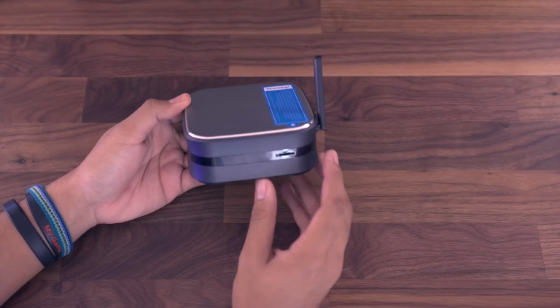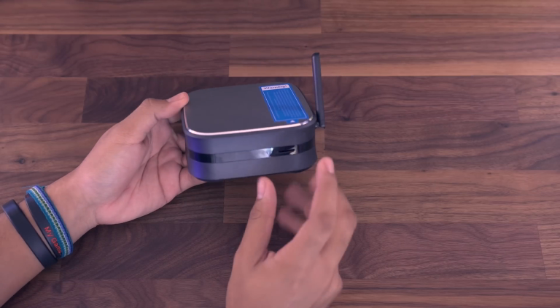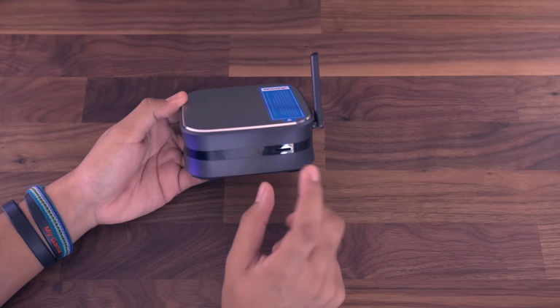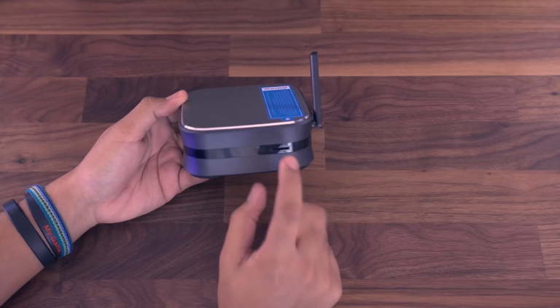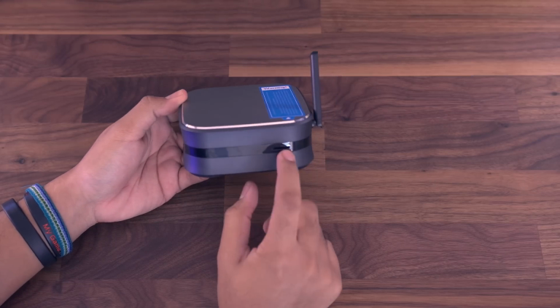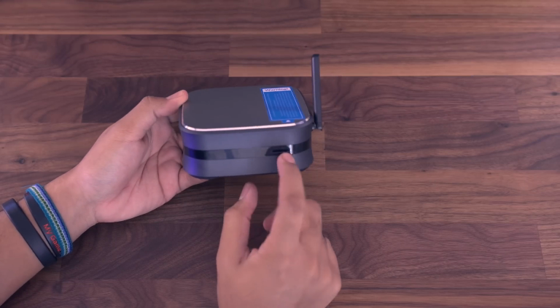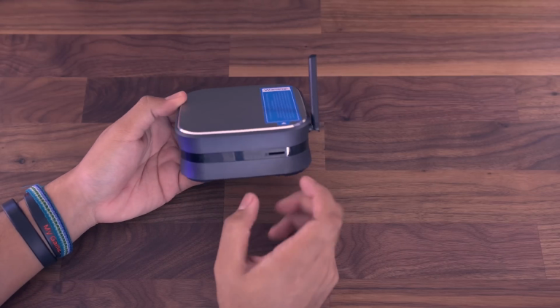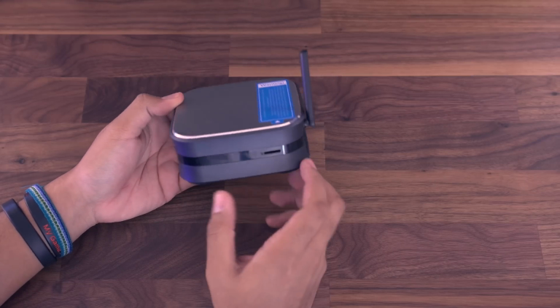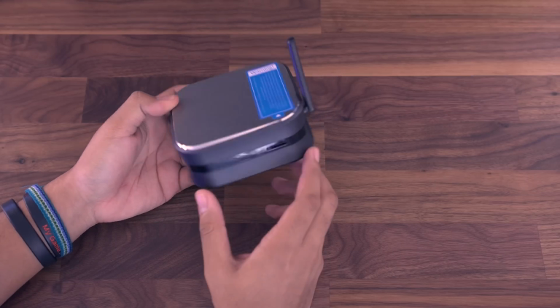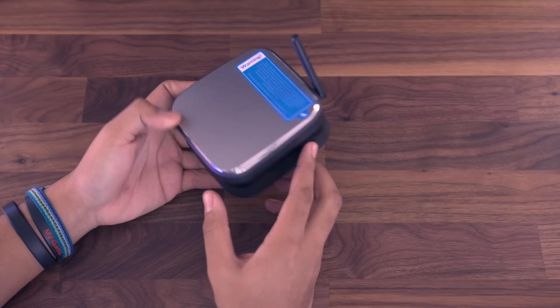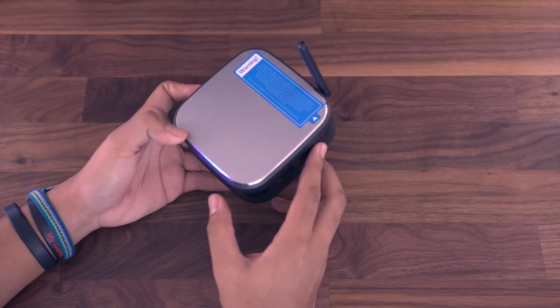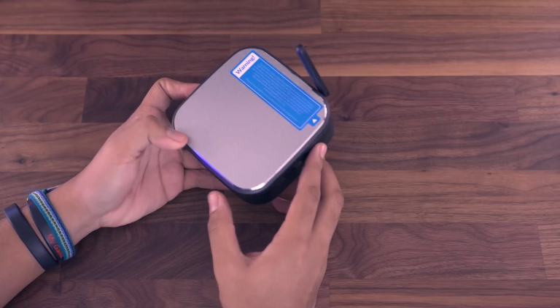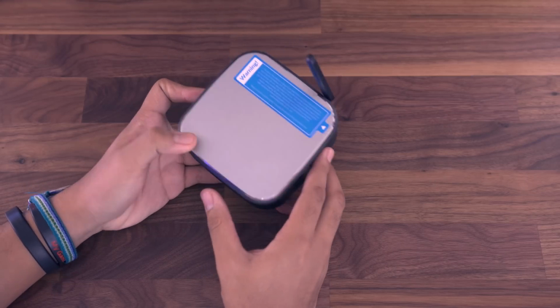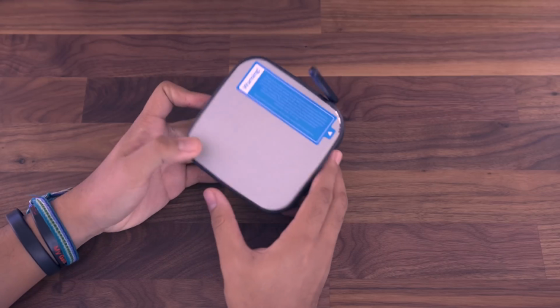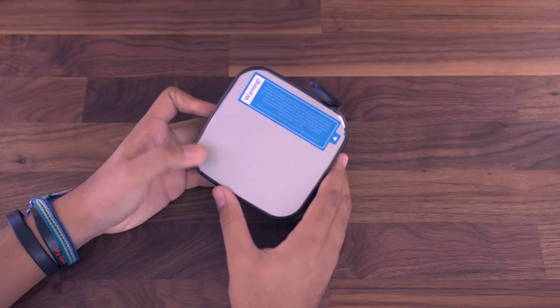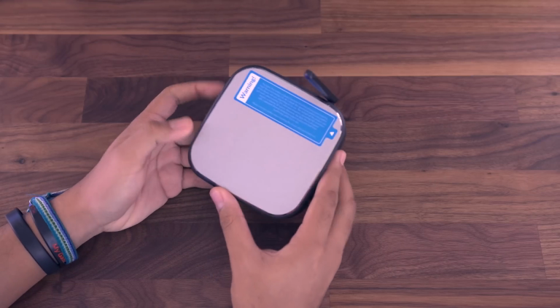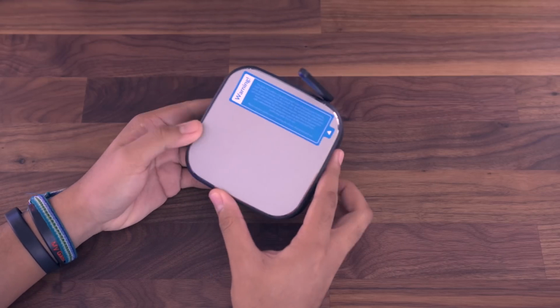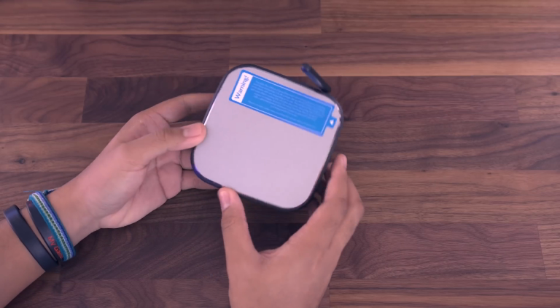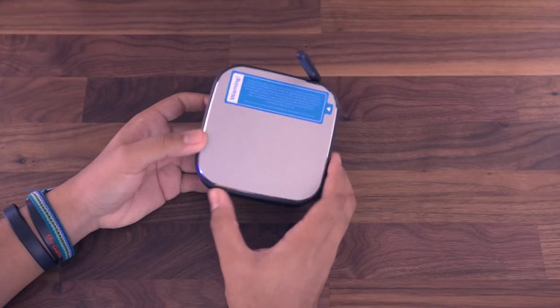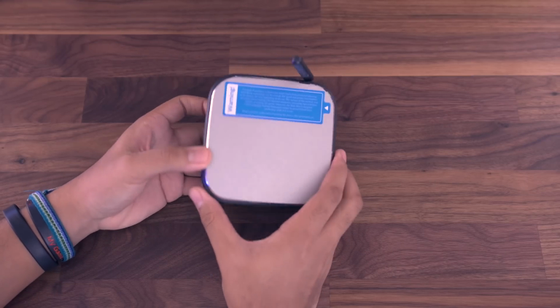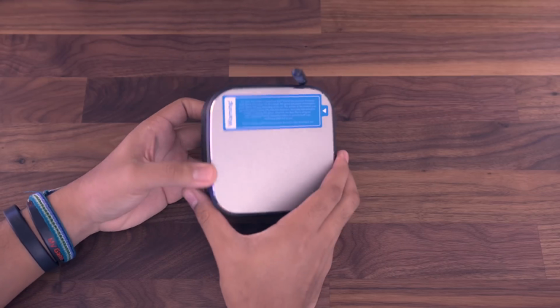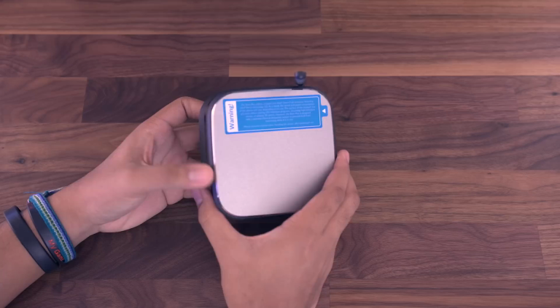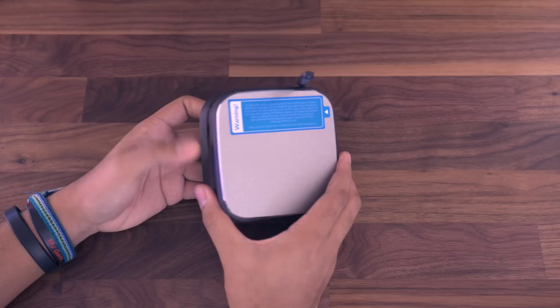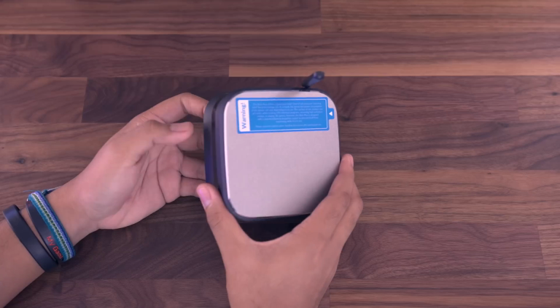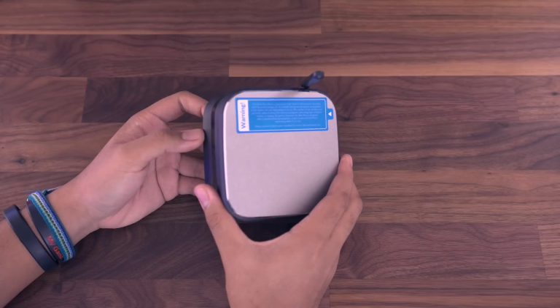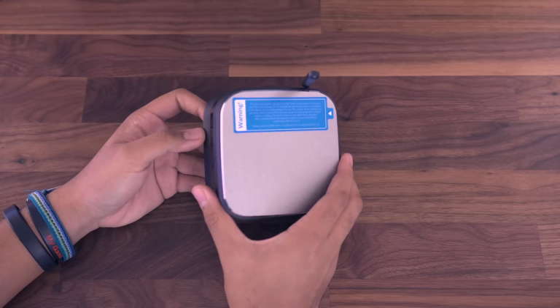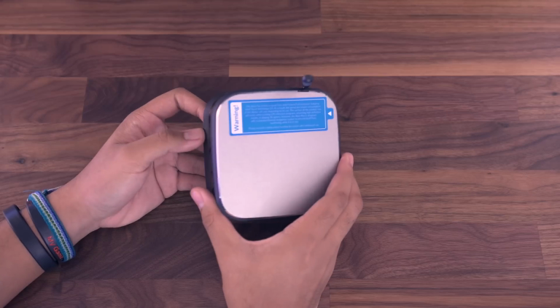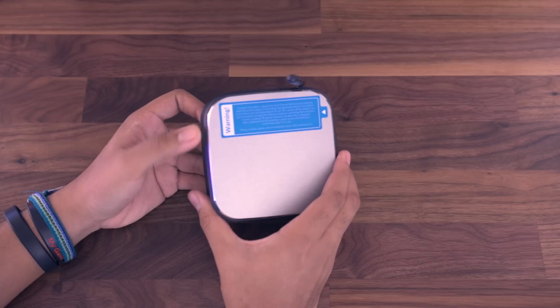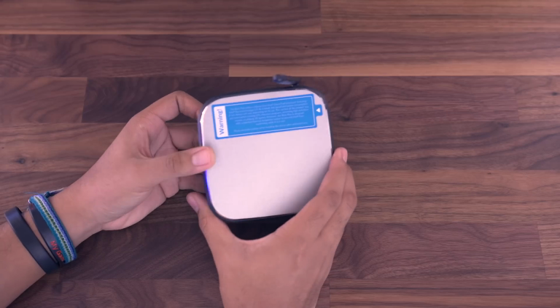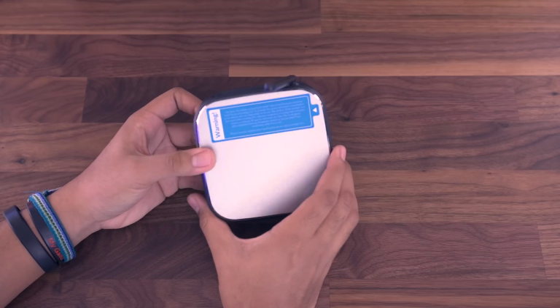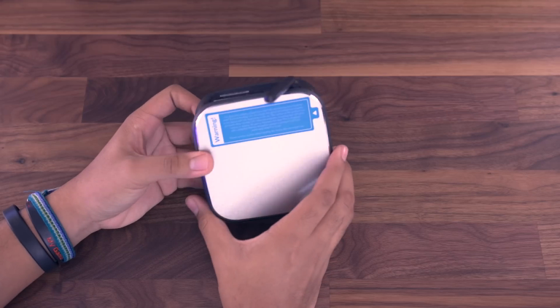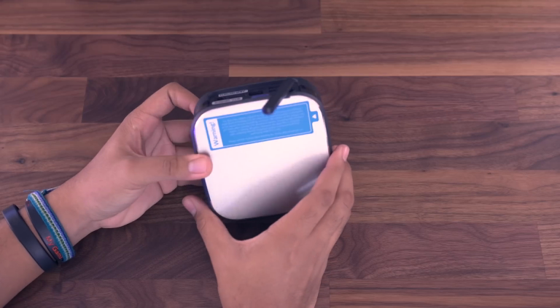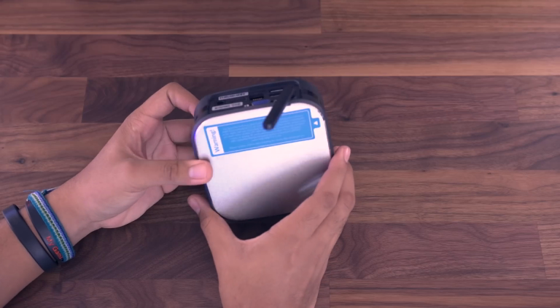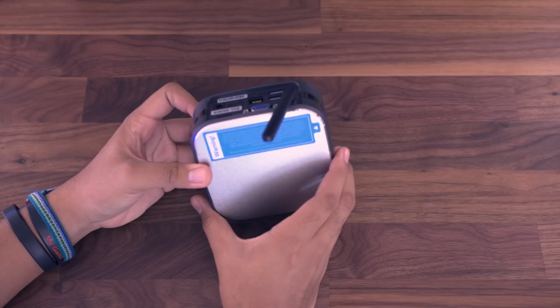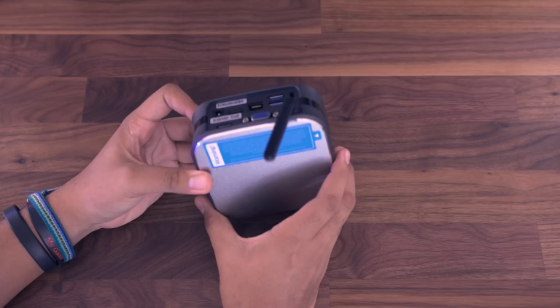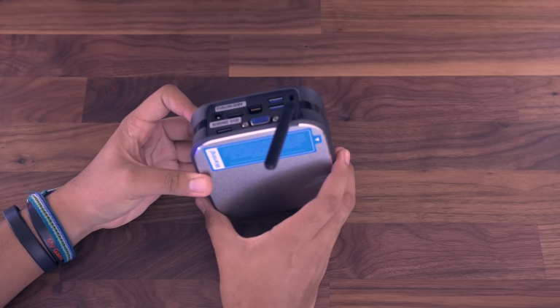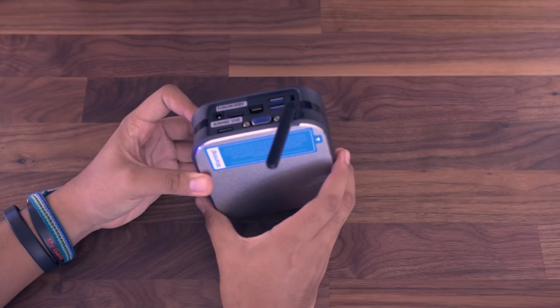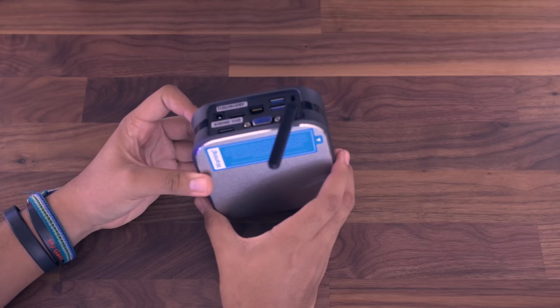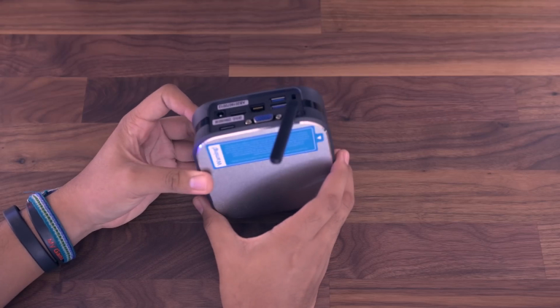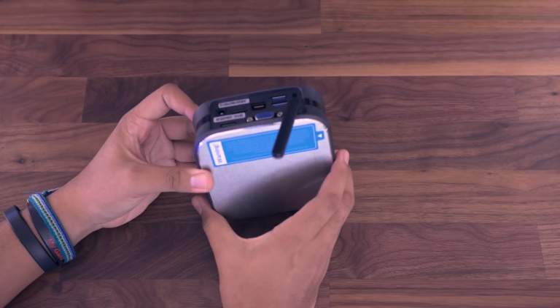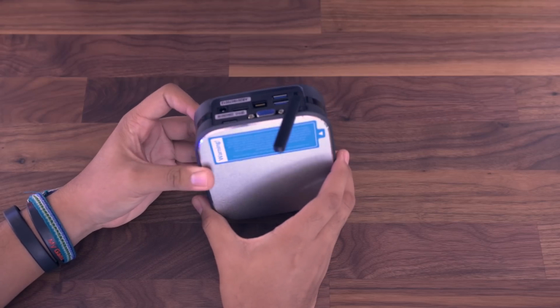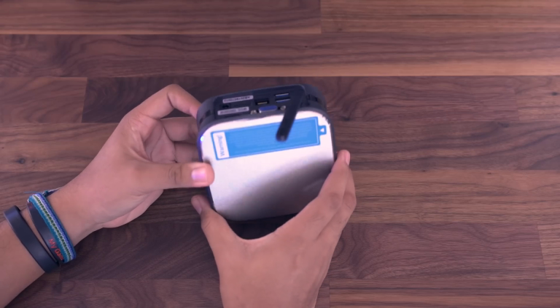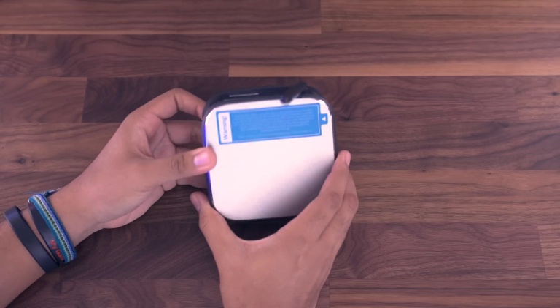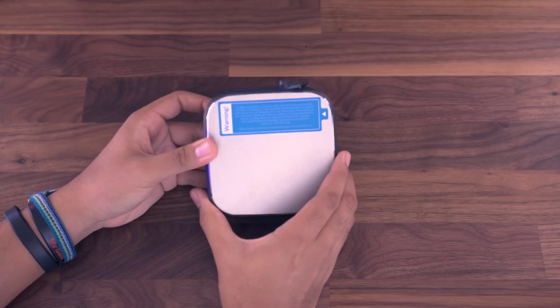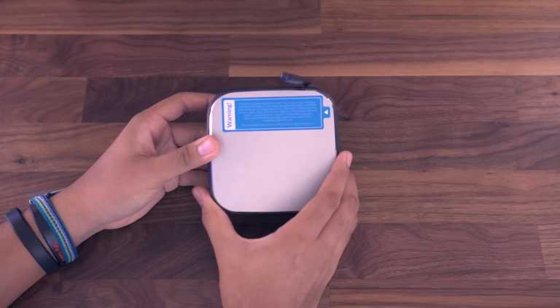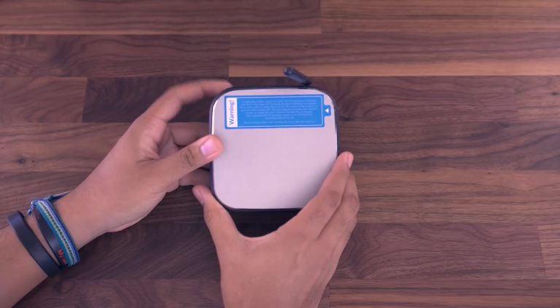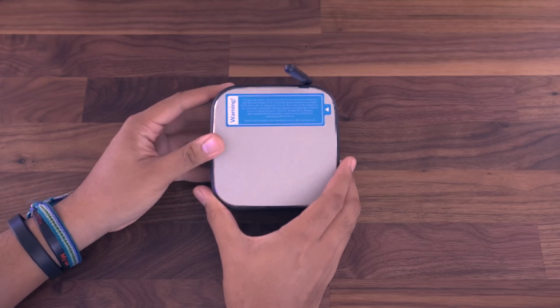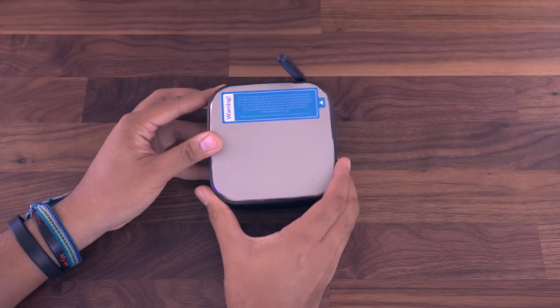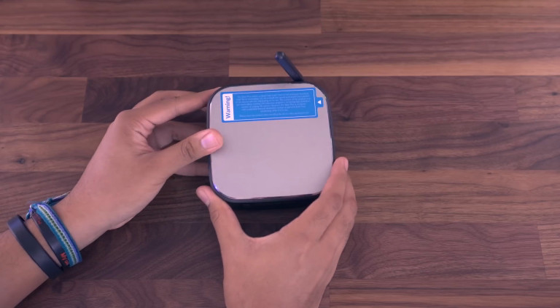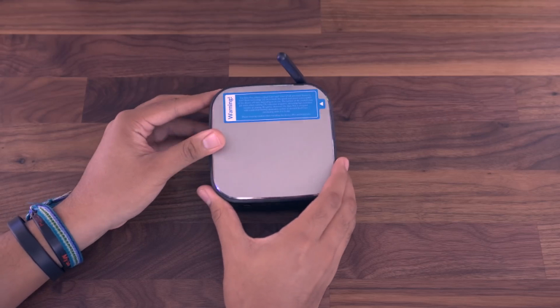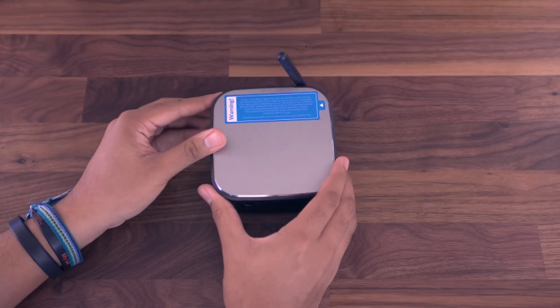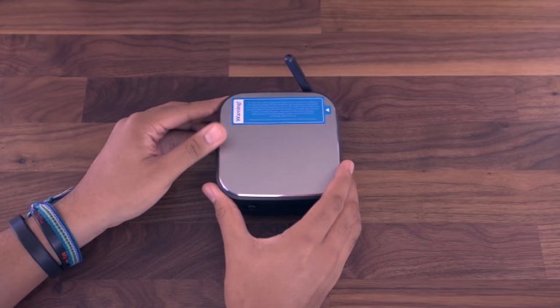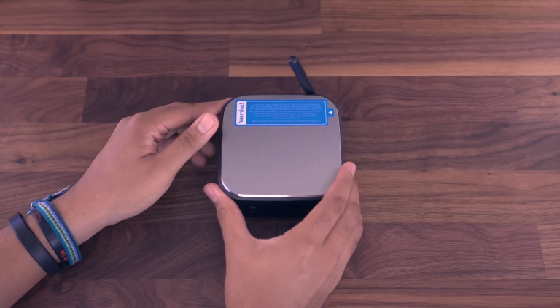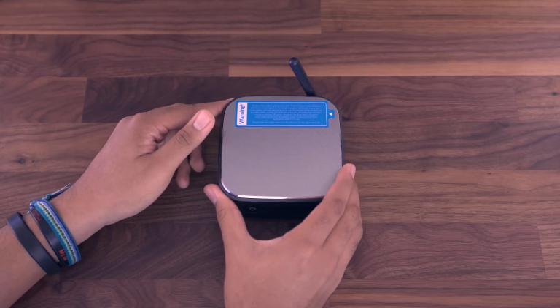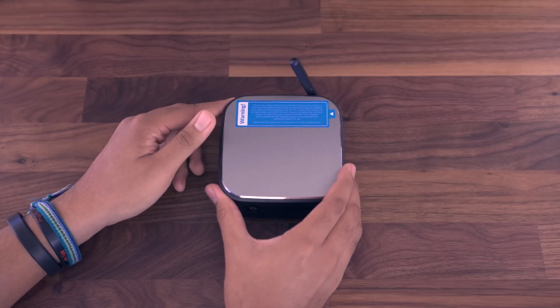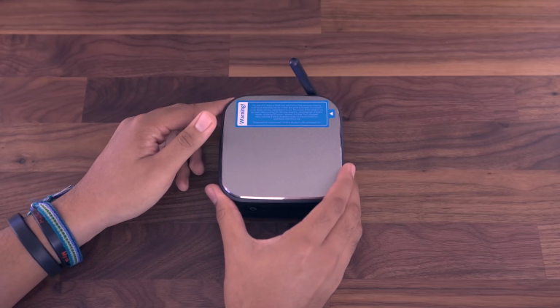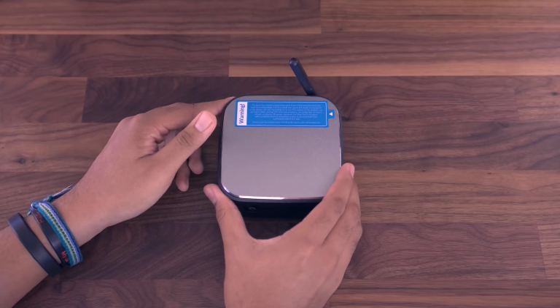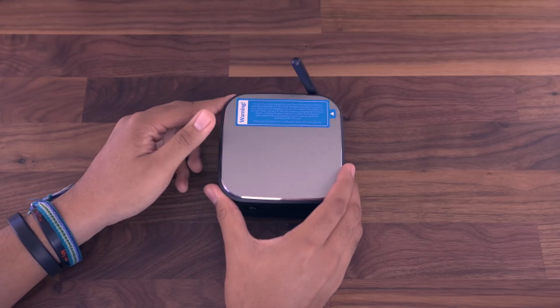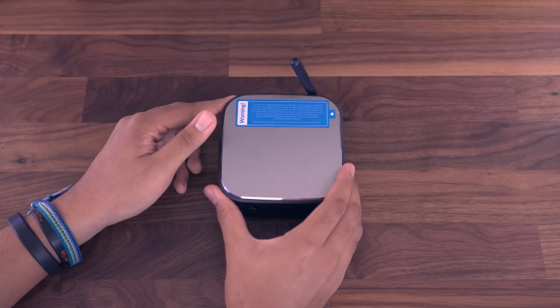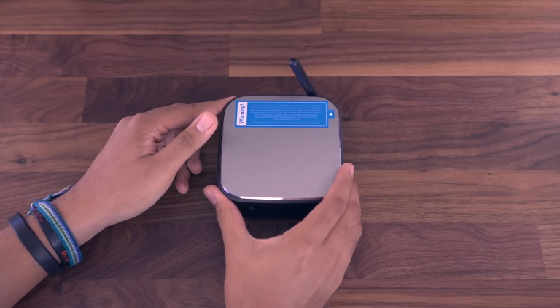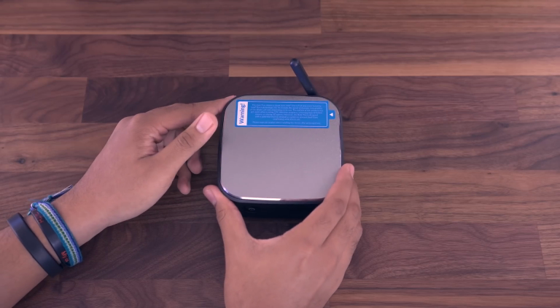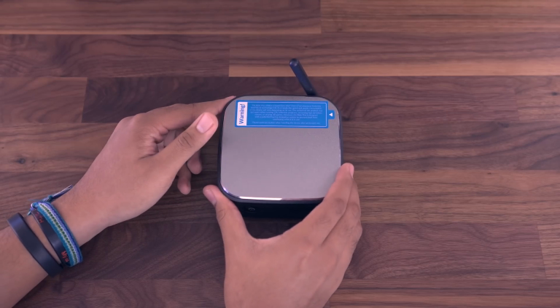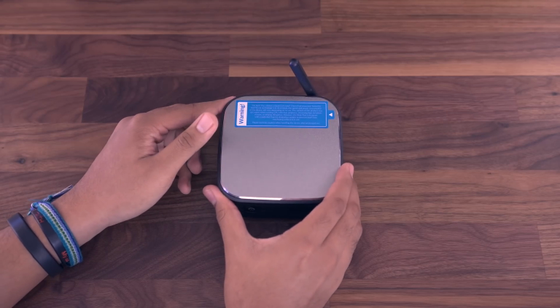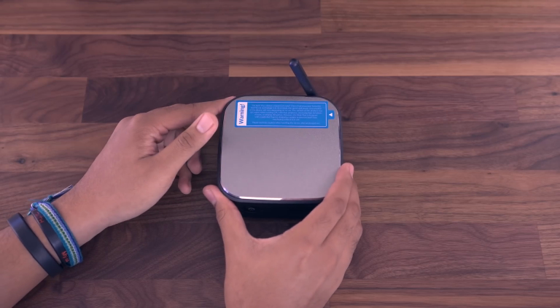There's the microSD card slot right there. I've been using it for about two and a half weeks, and it works really, really well.